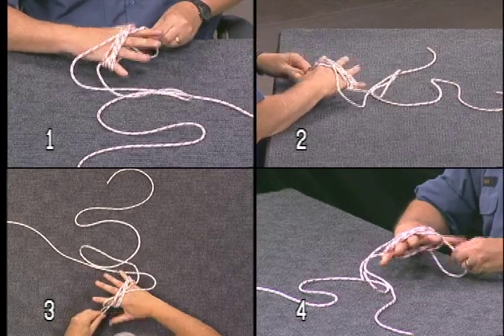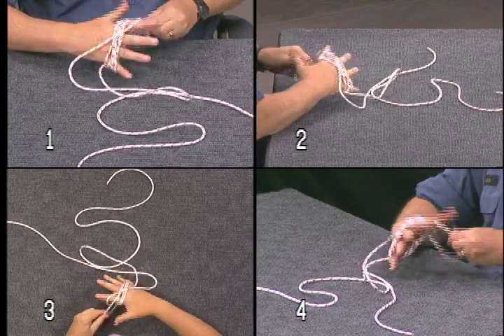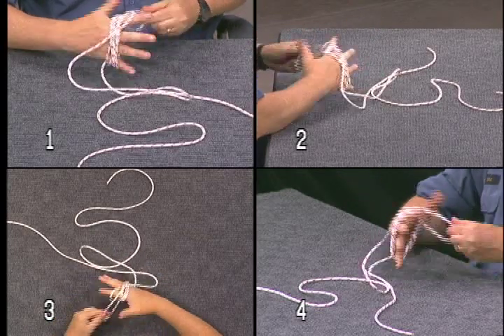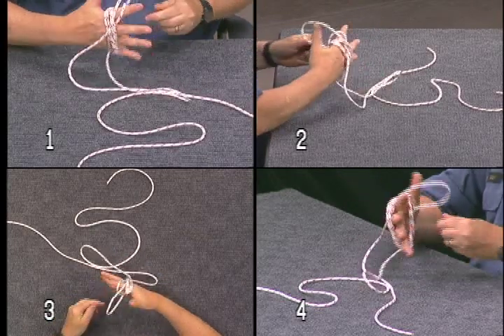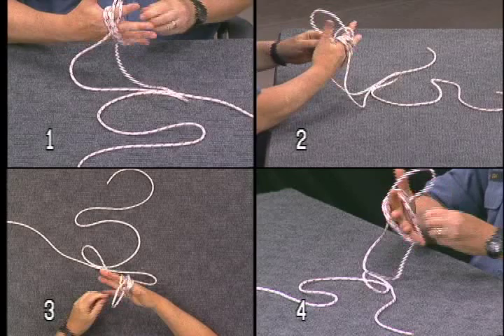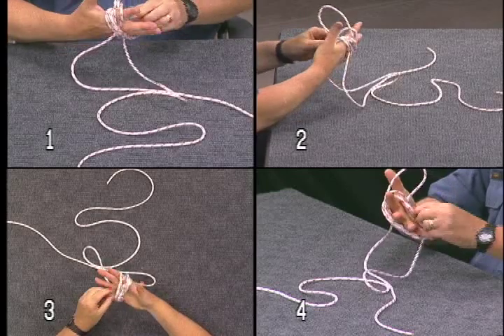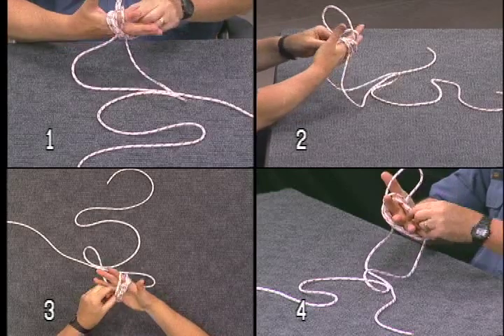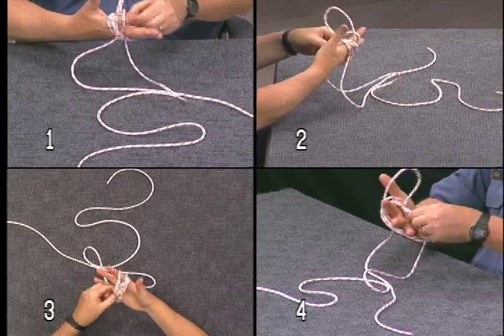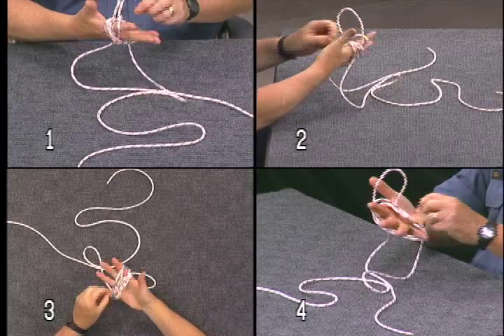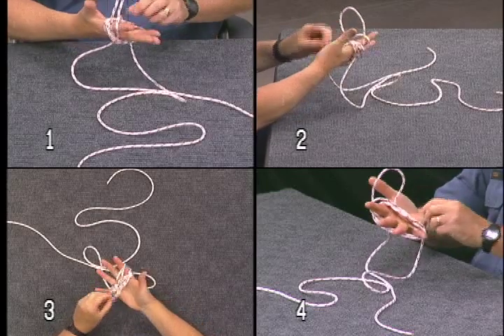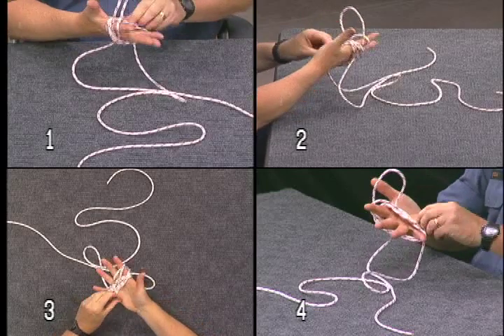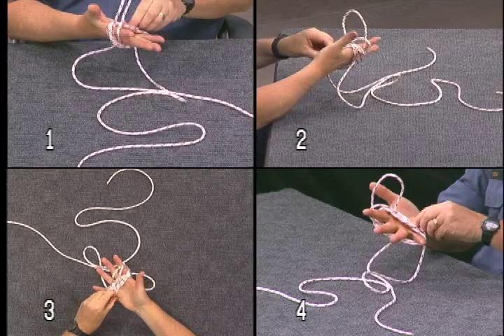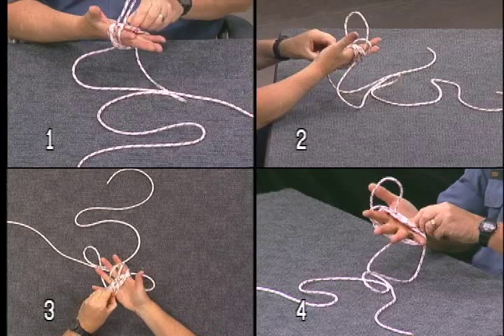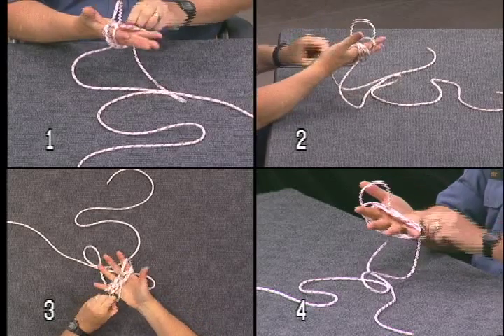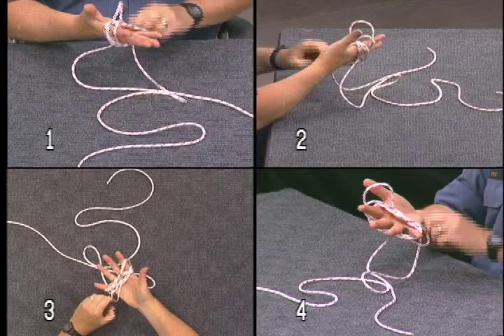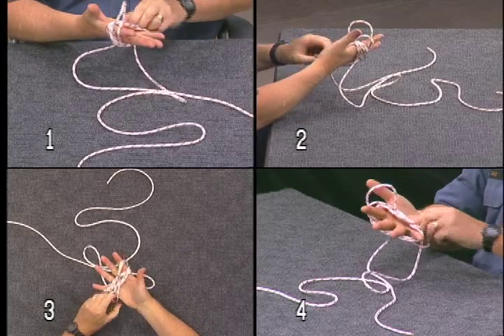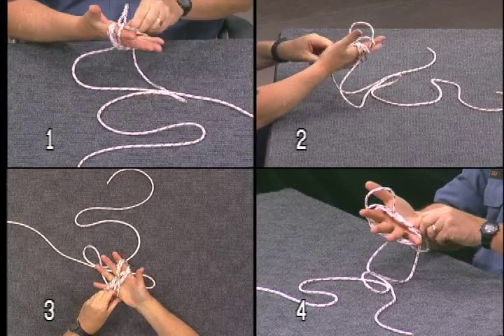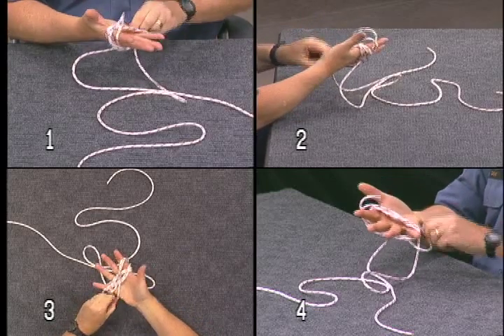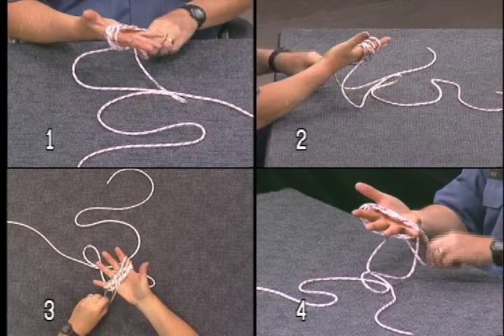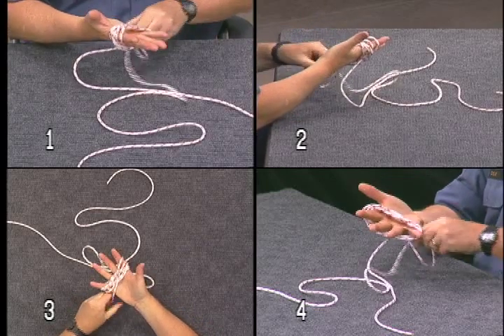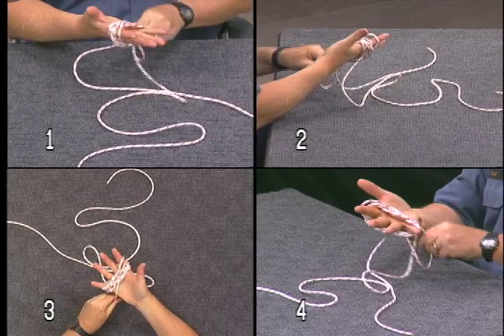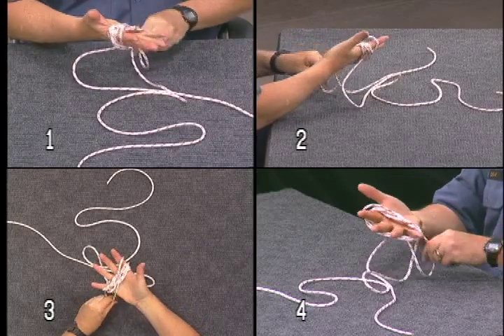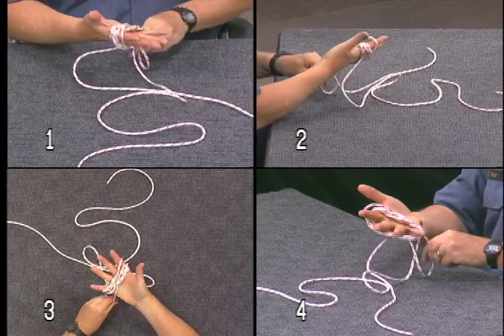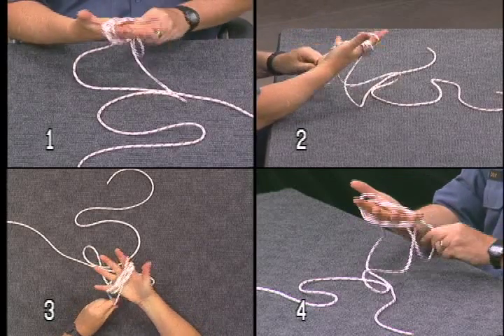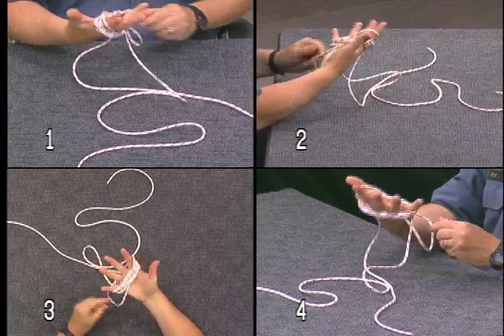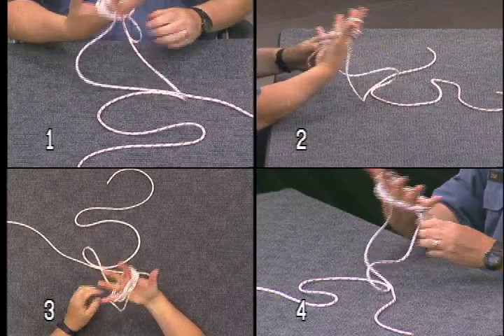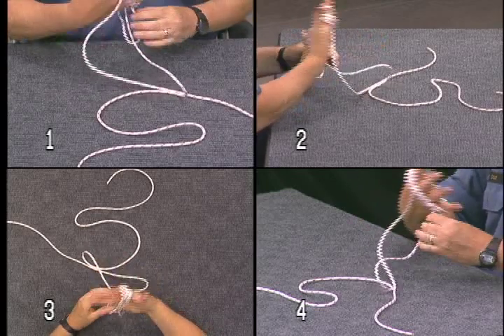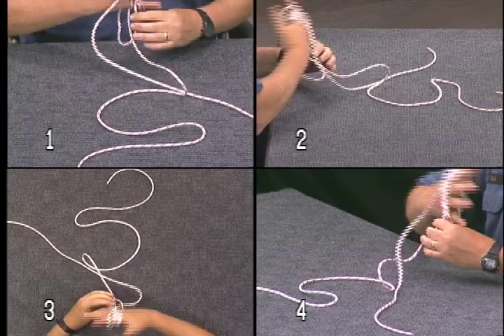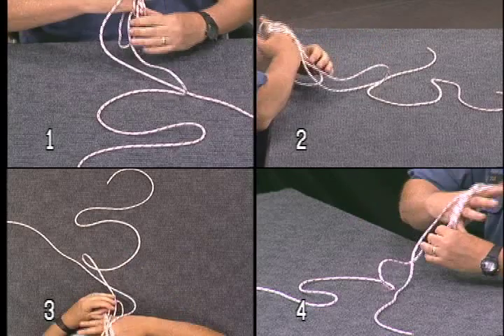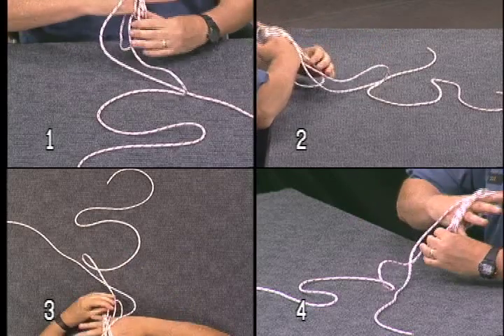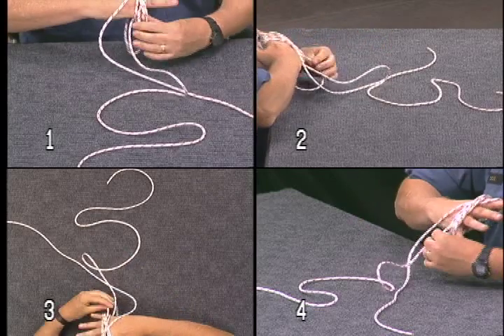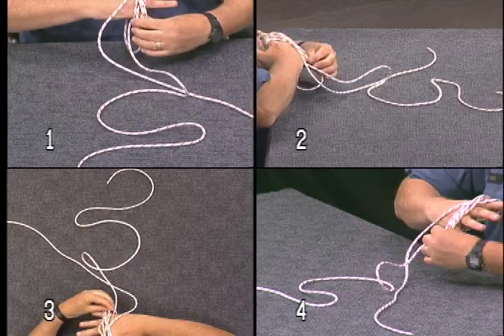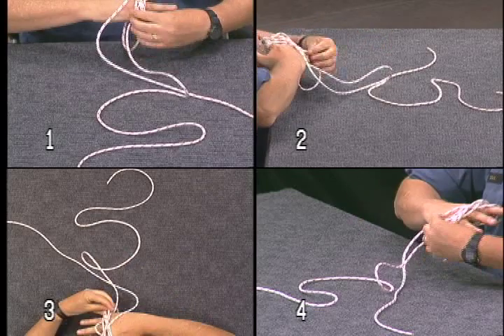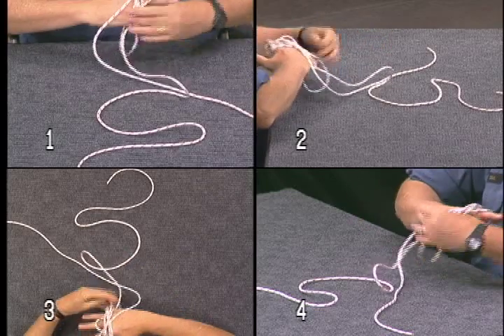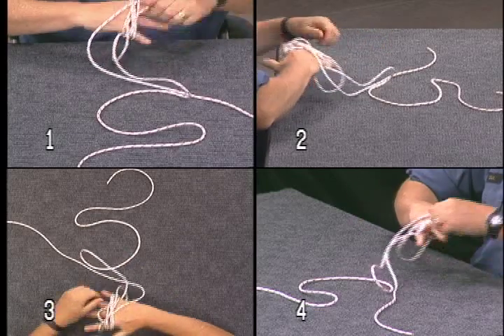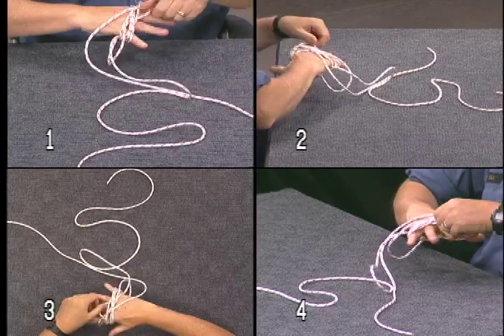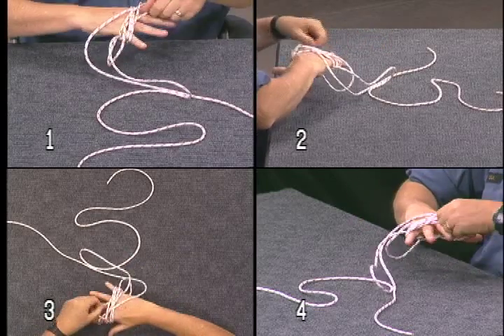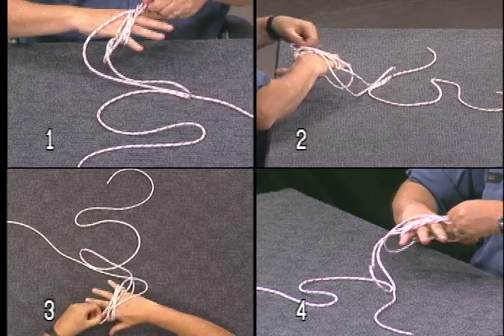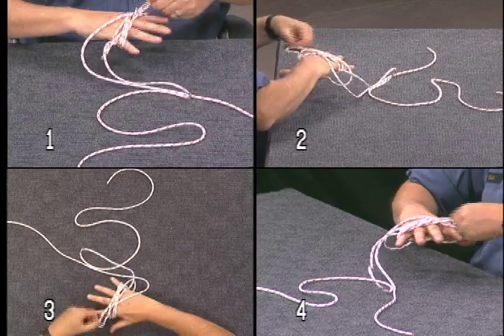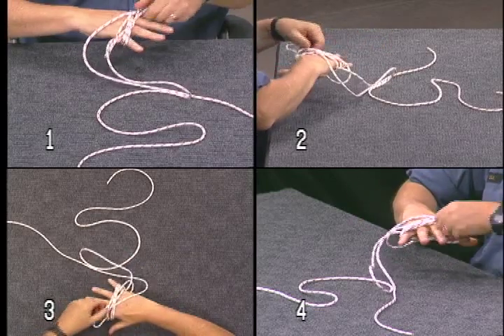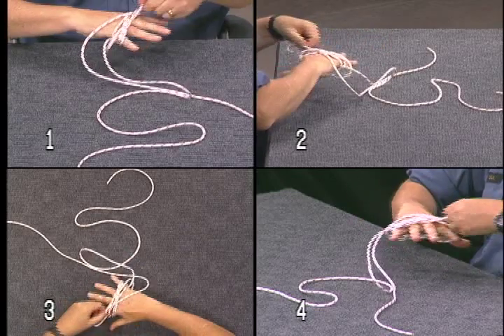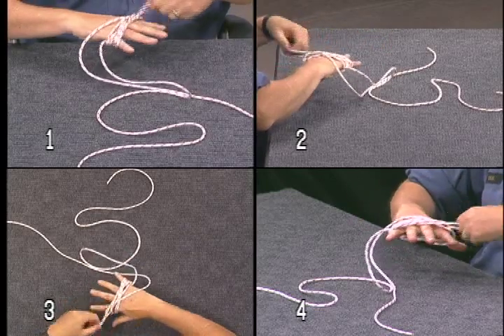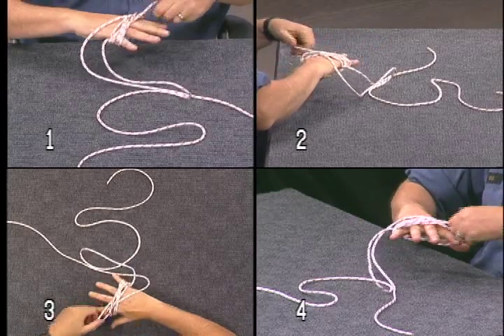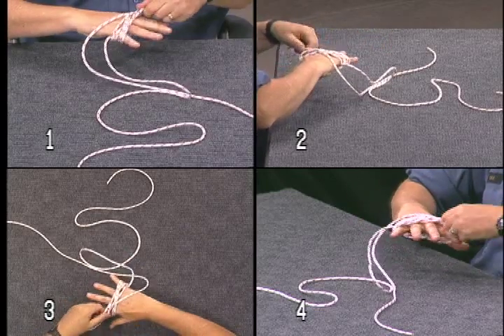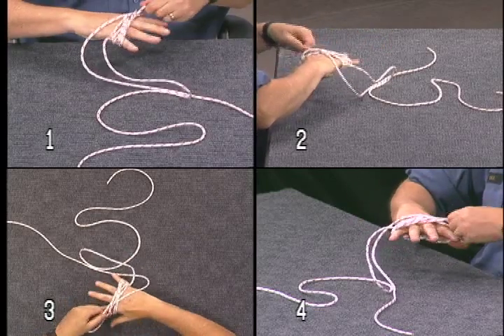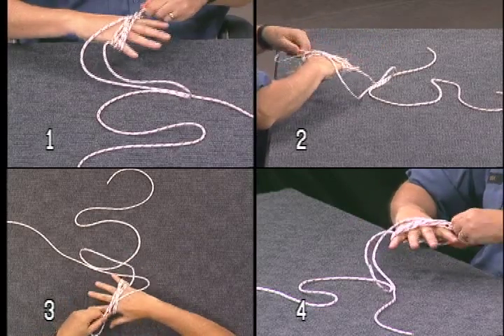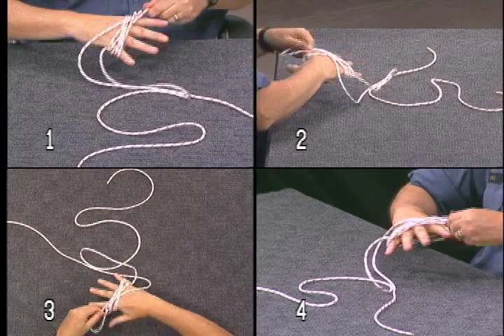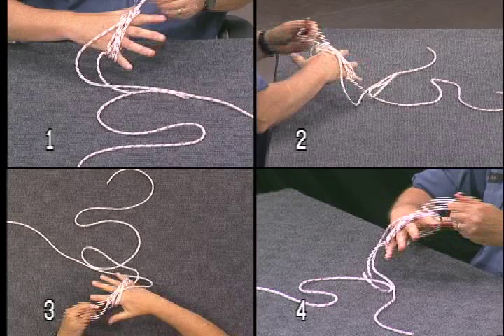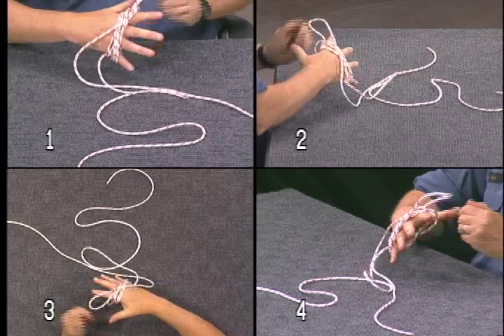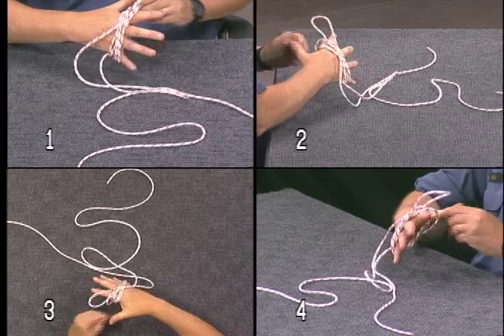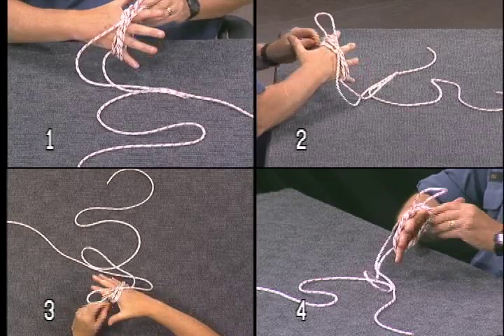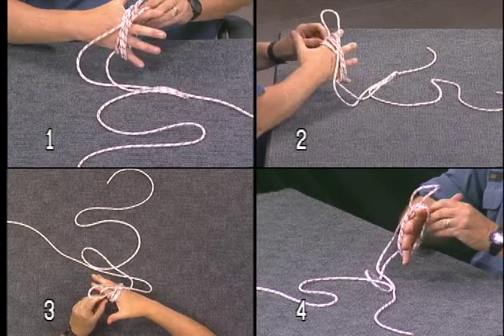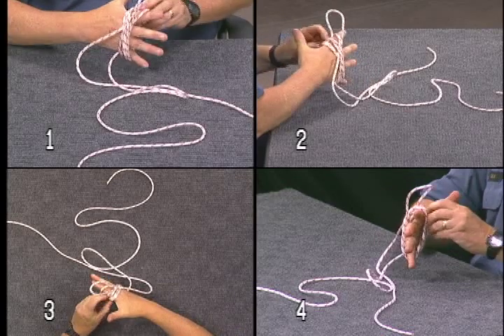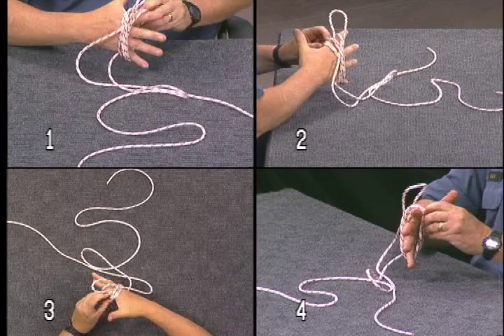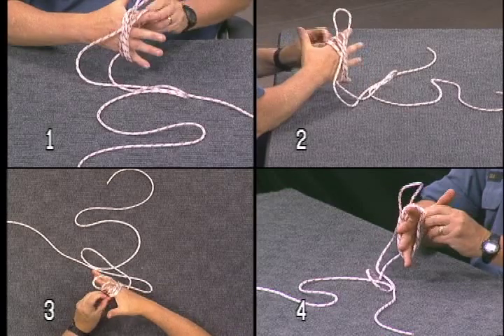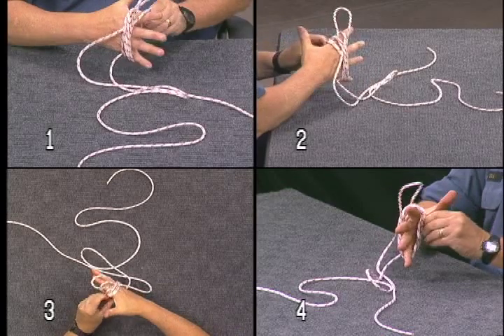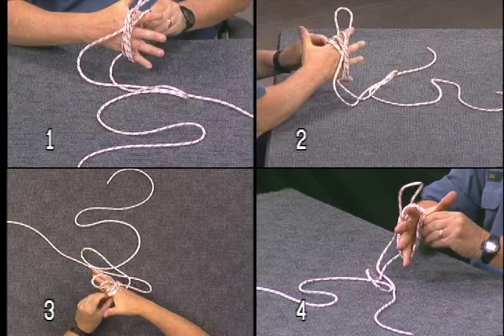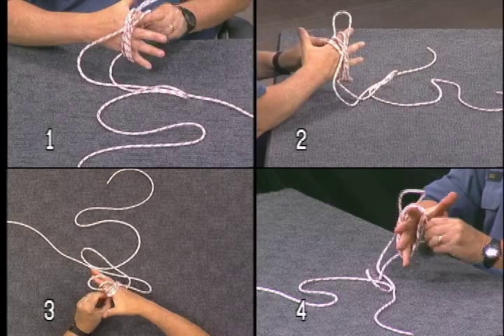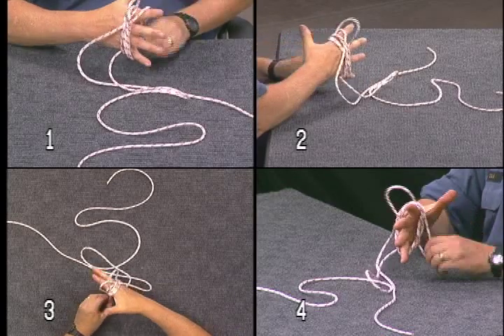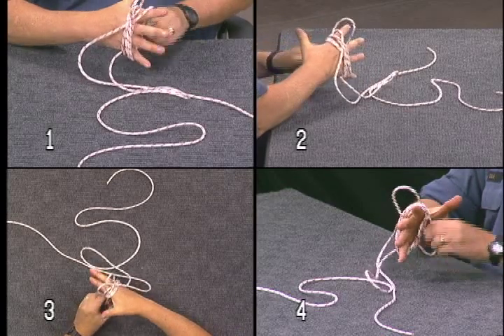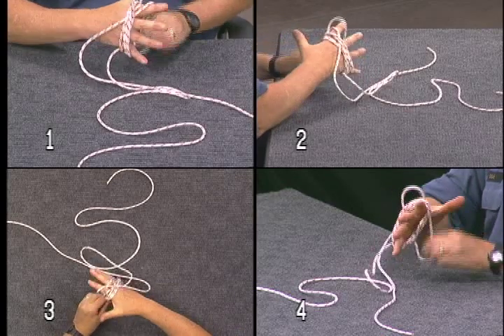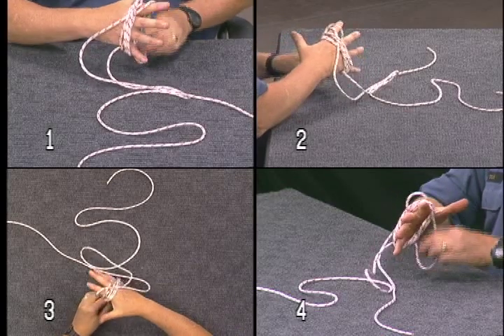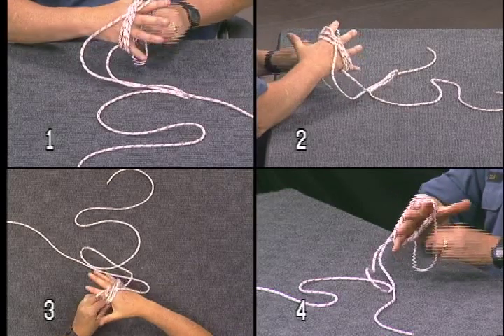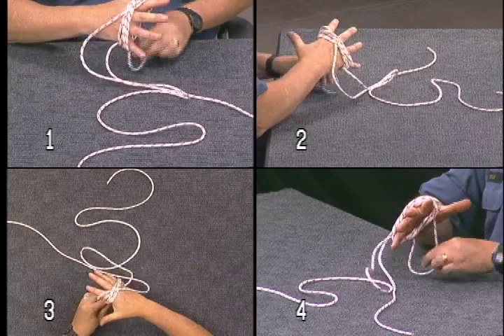The Turk's Head is designed to be slipped over a spar or another rope, where it can be tightened in place to create a decorative ring or handhold.